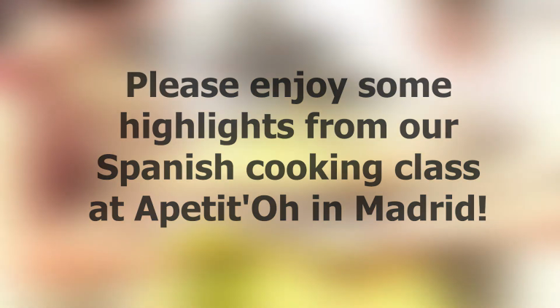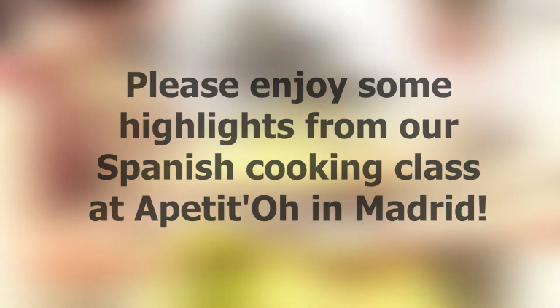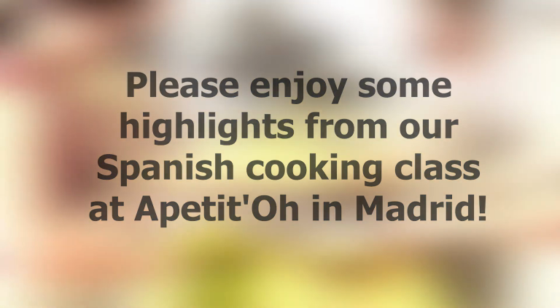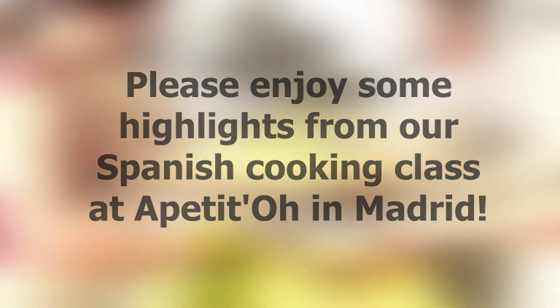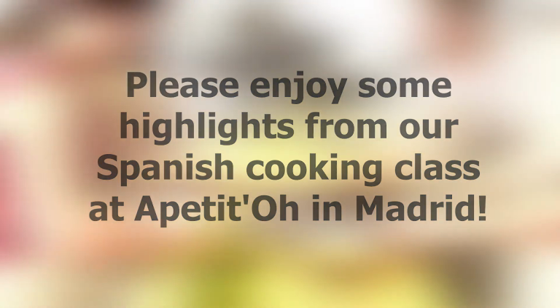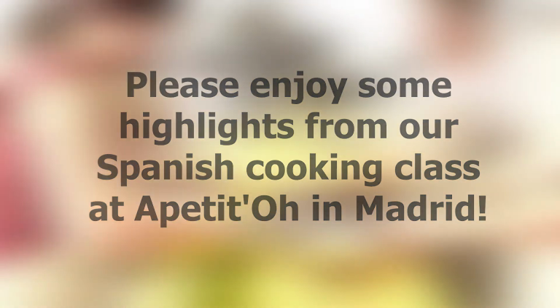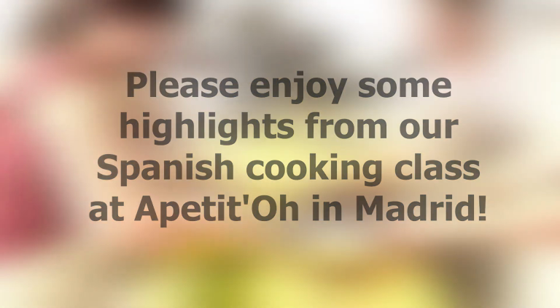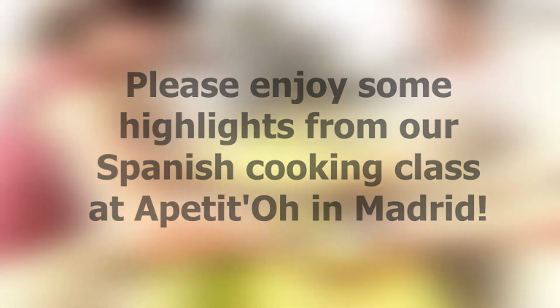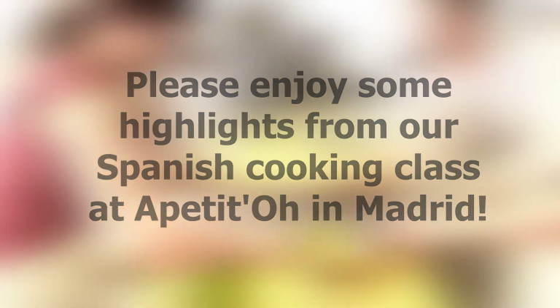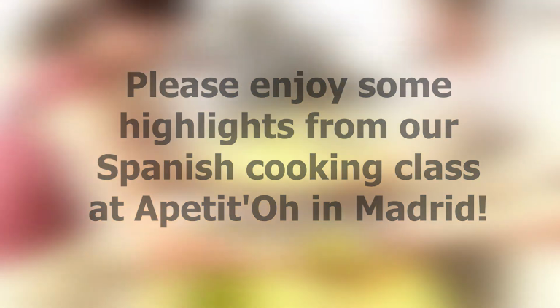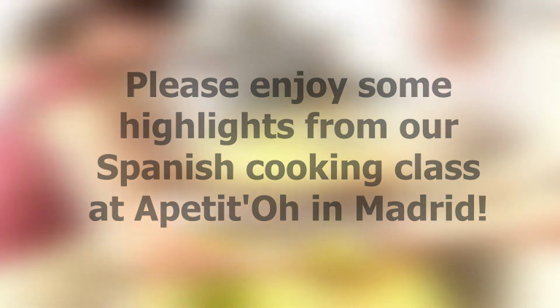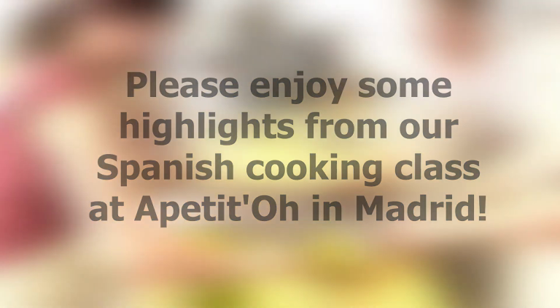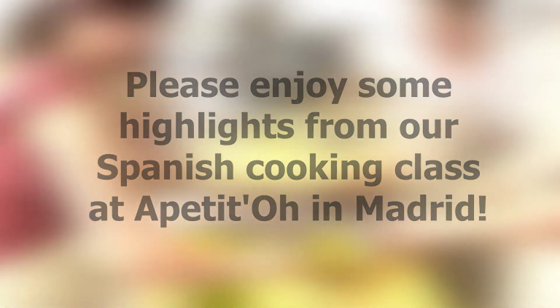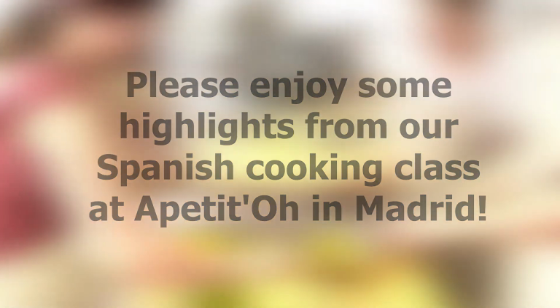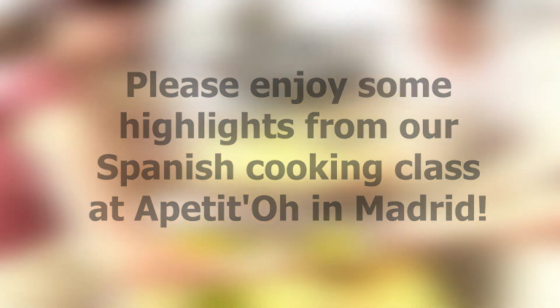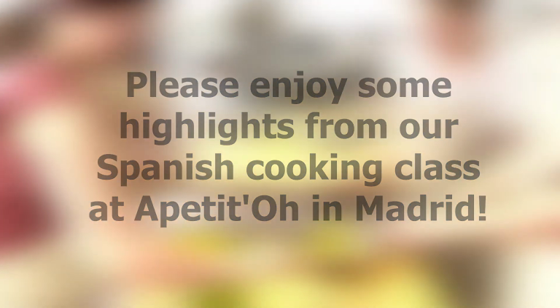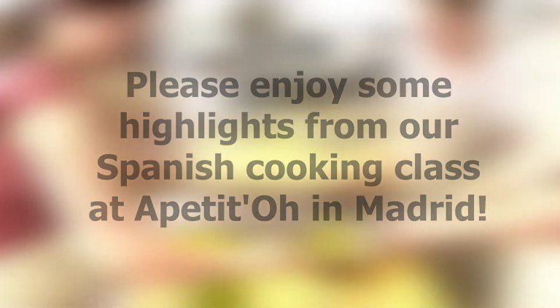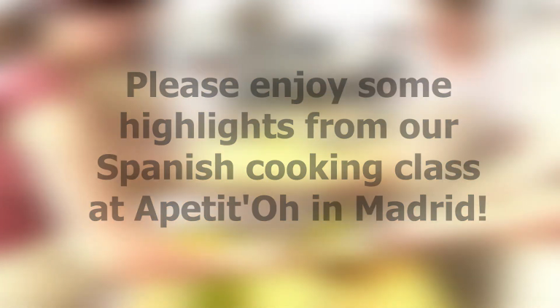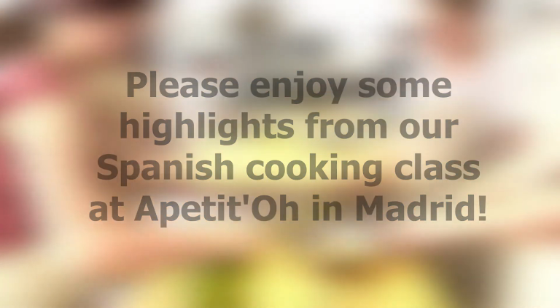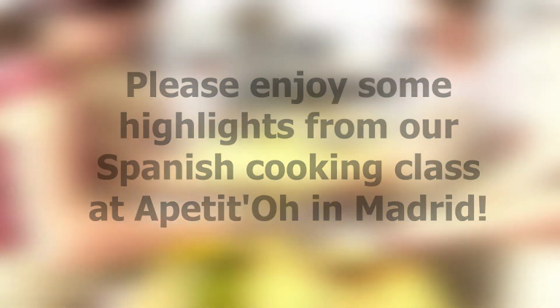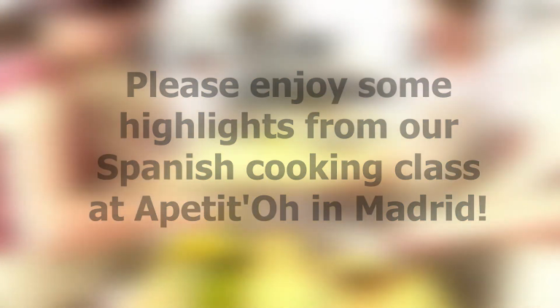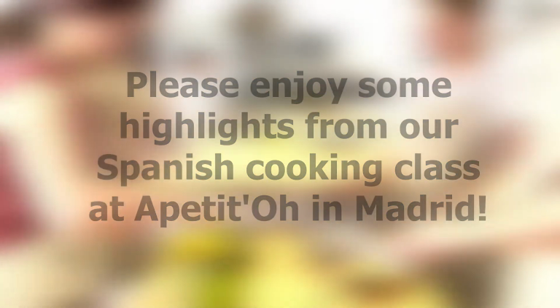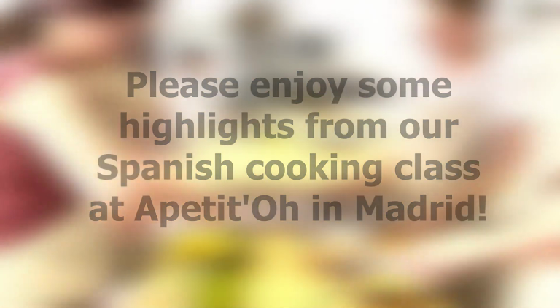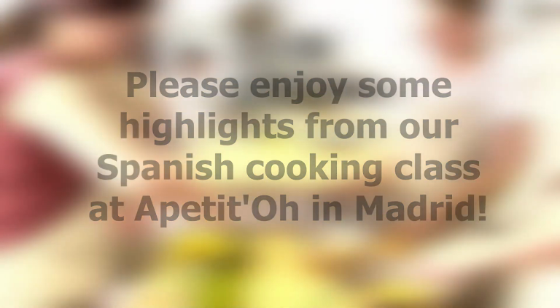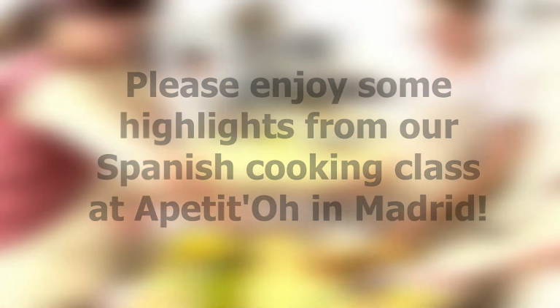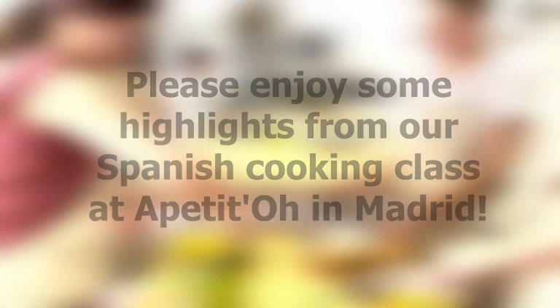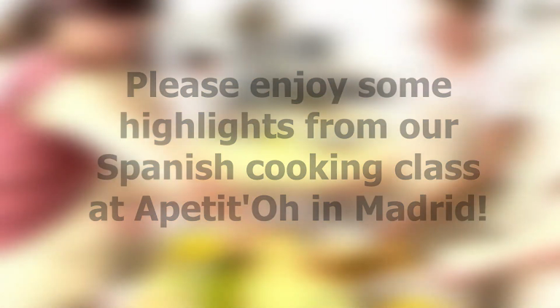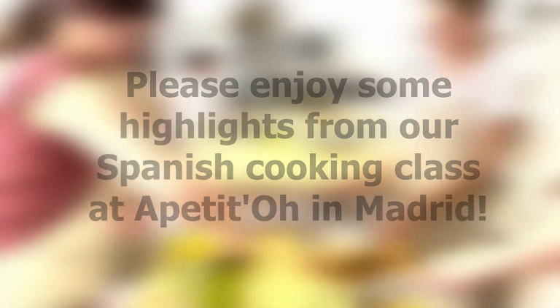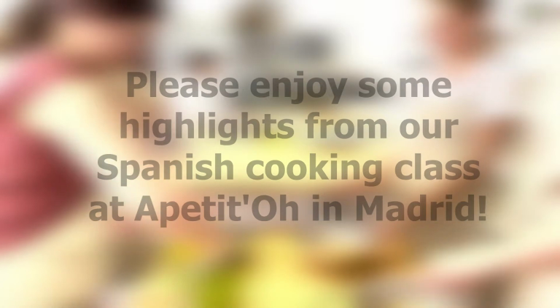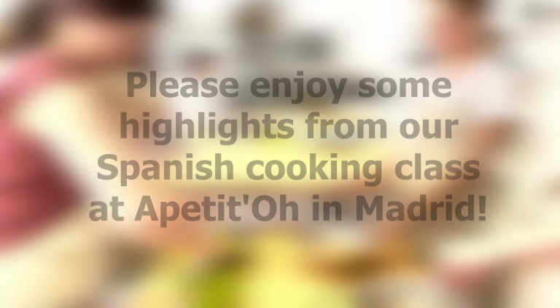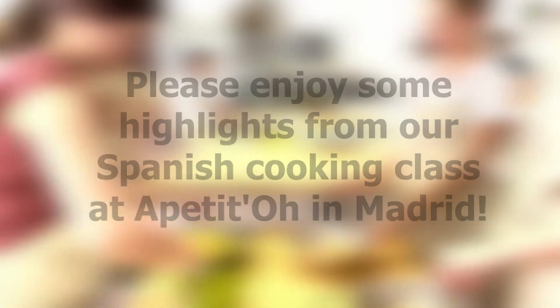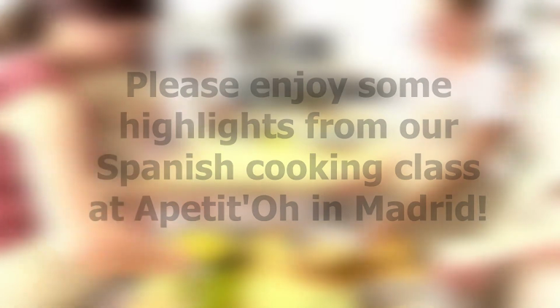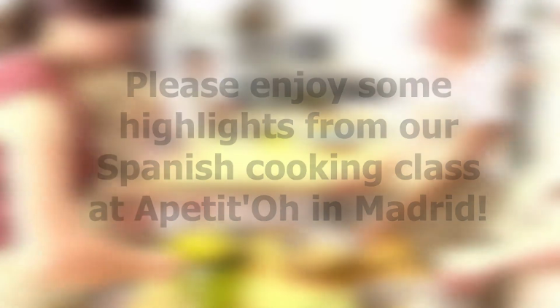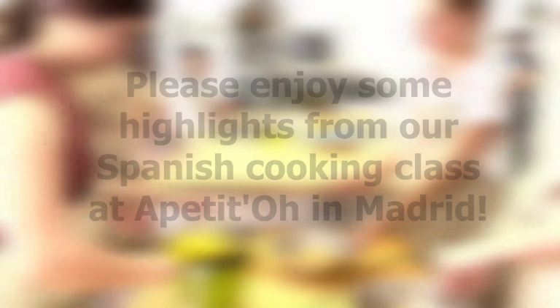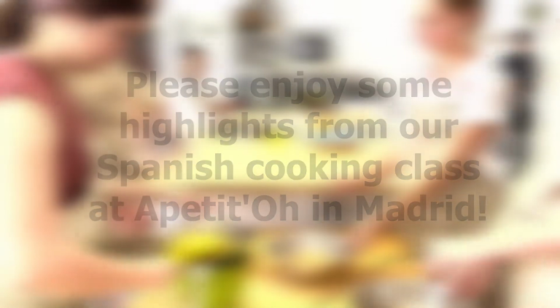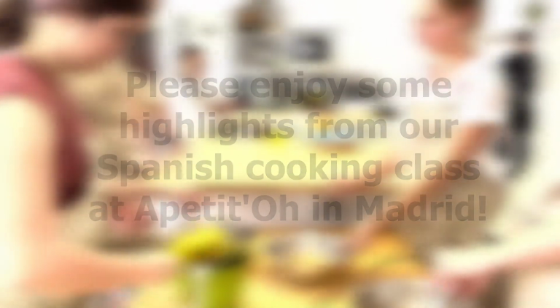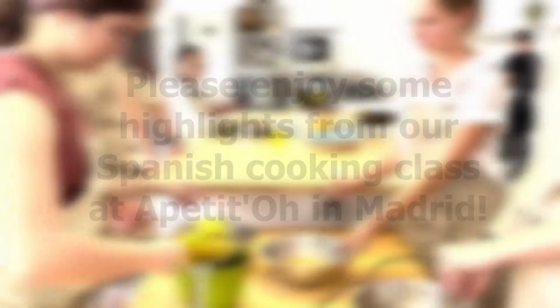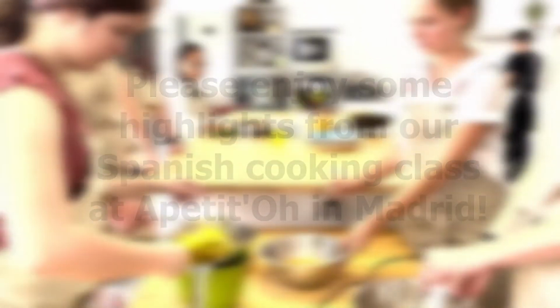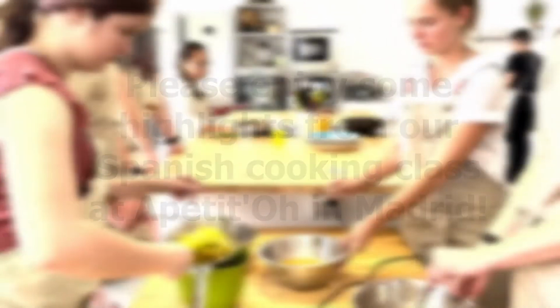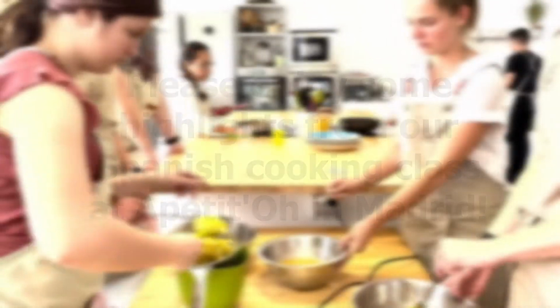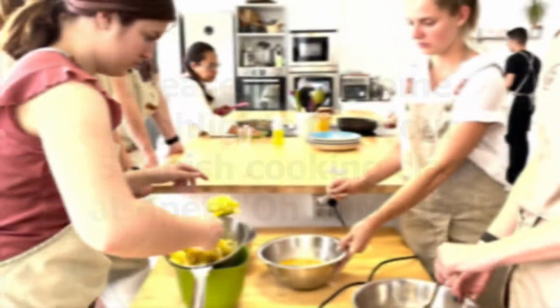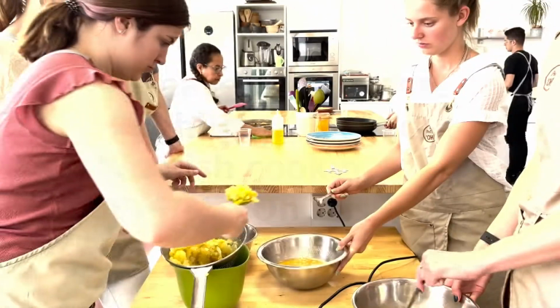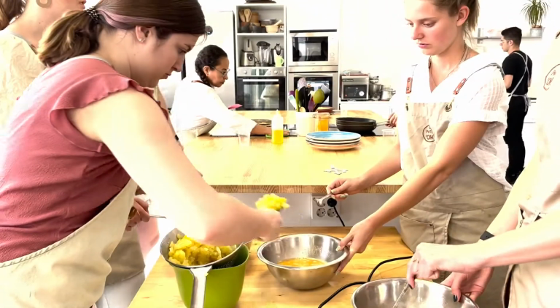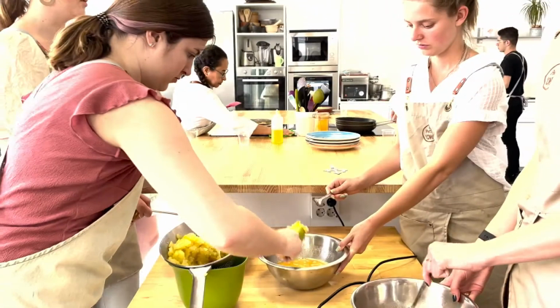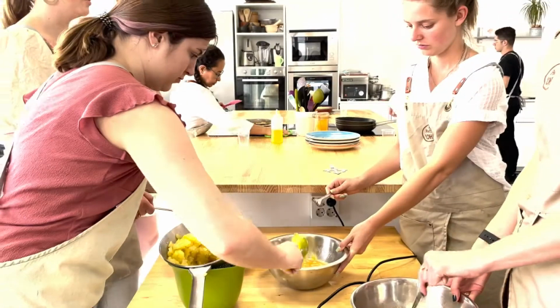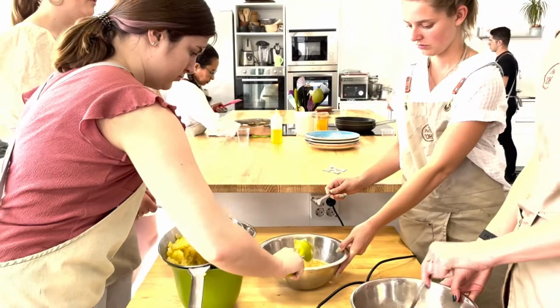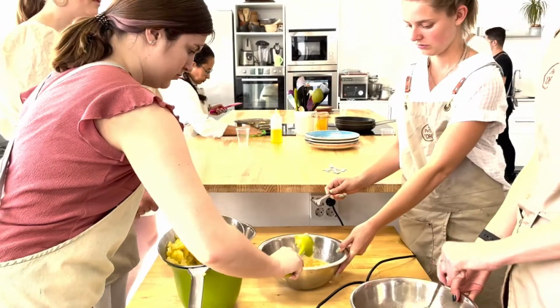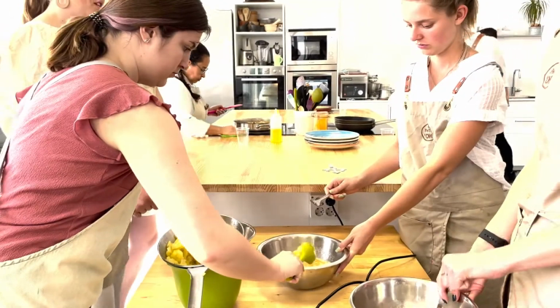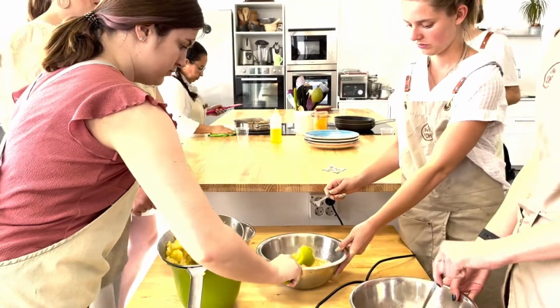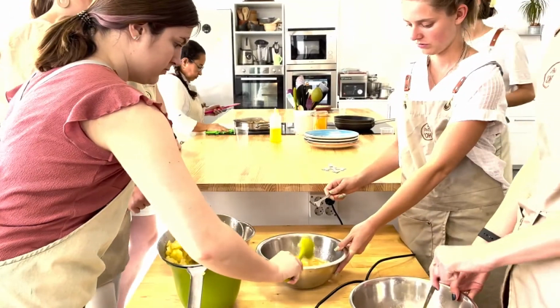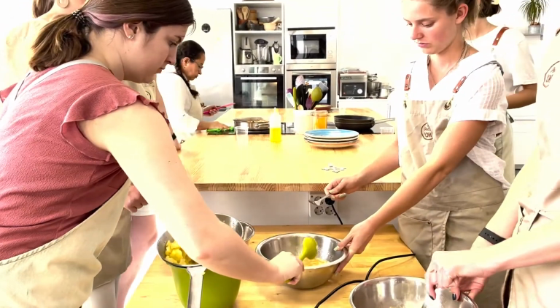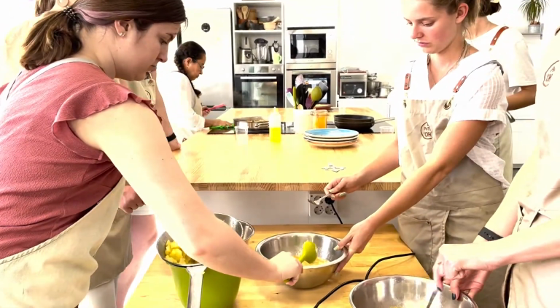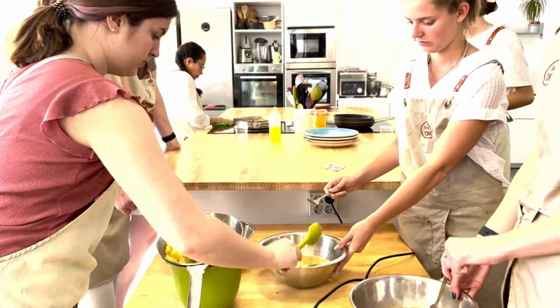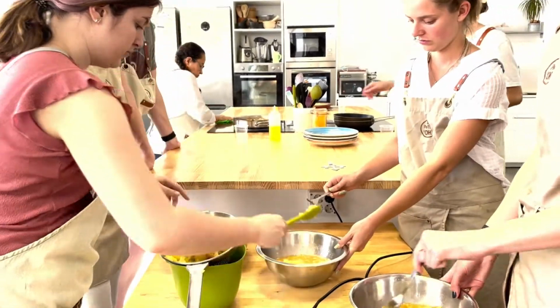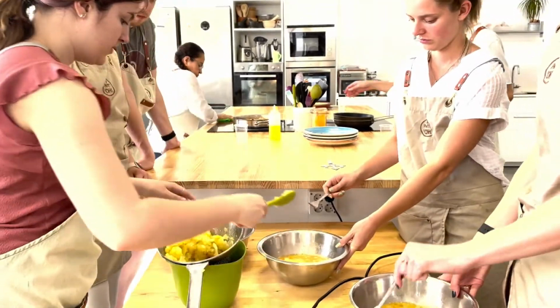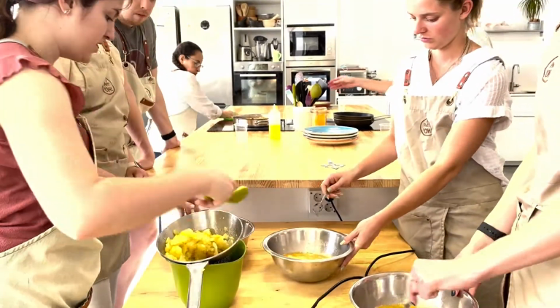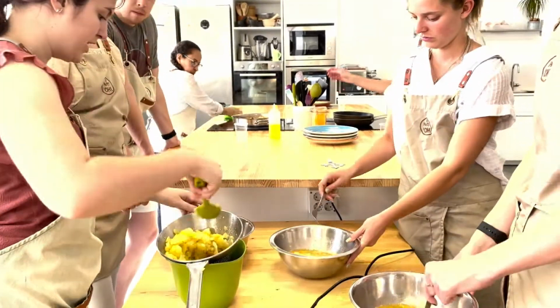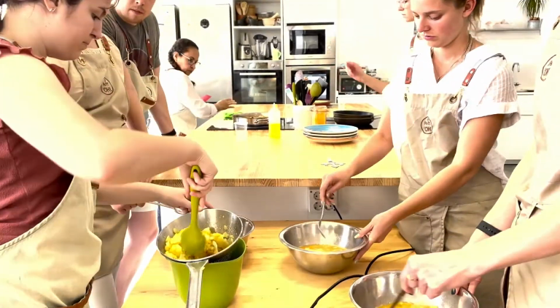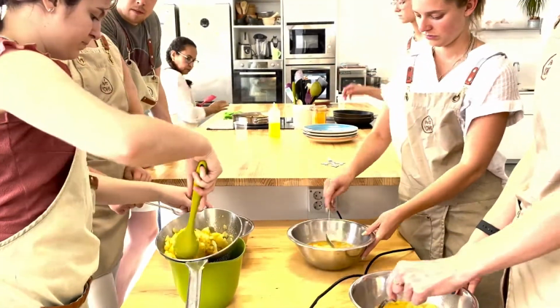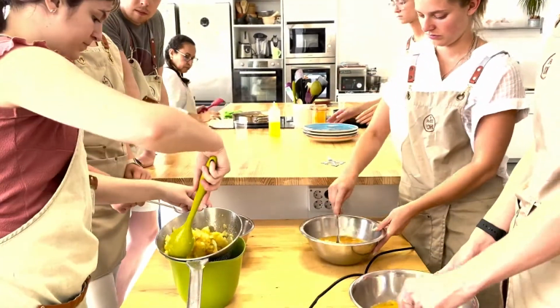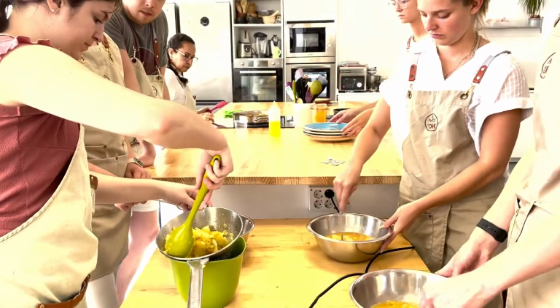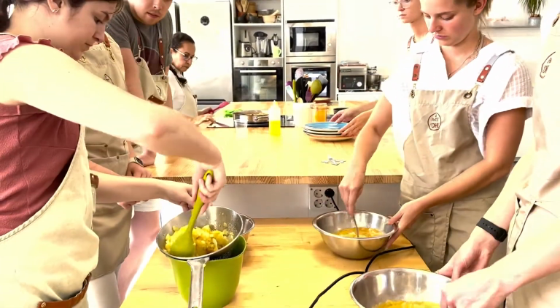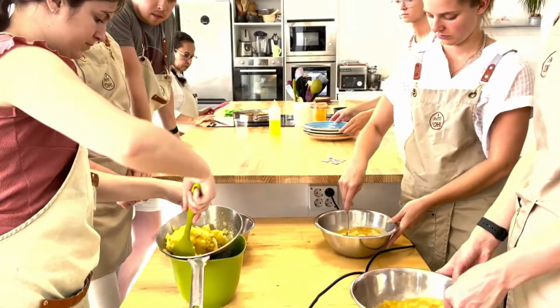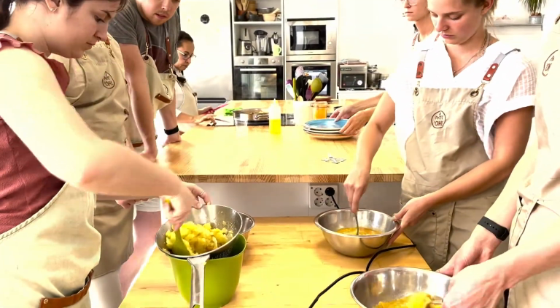Hey everyone, we wanted to show you some of the highlights from our second night of CIEE orientation here in Madrid, which was a cooking class.